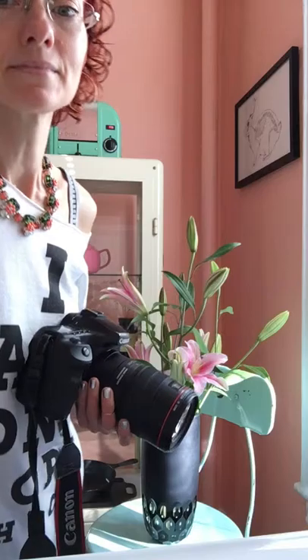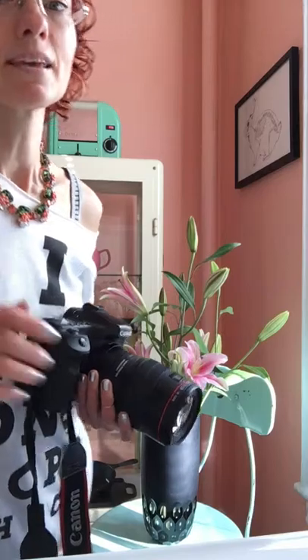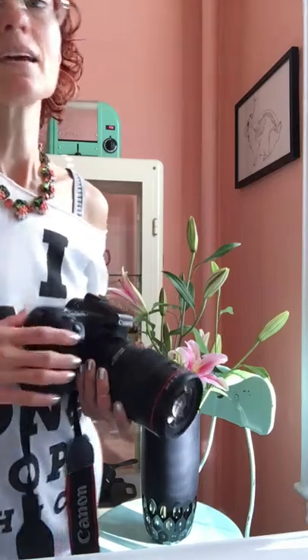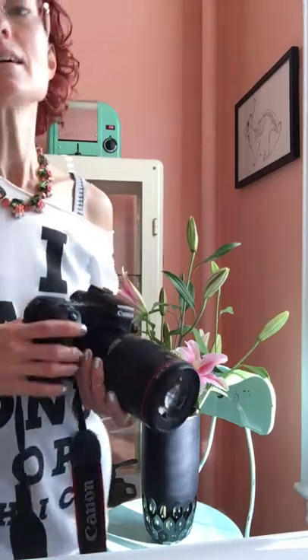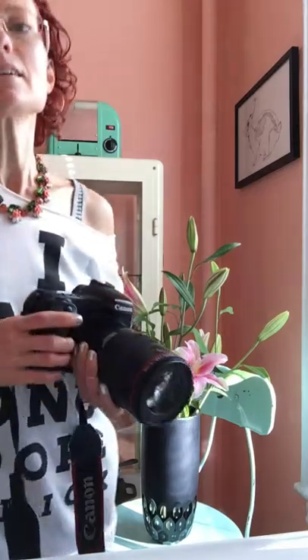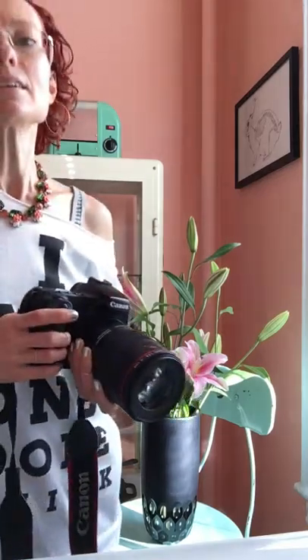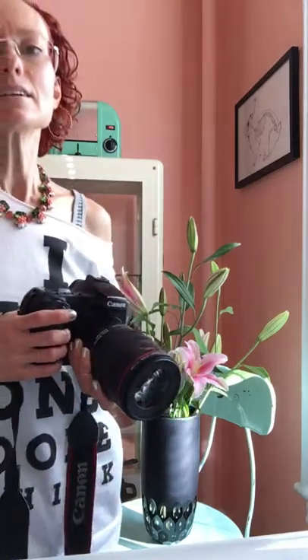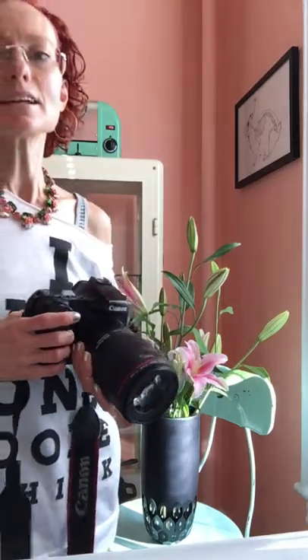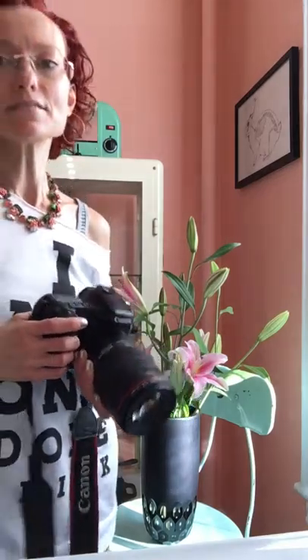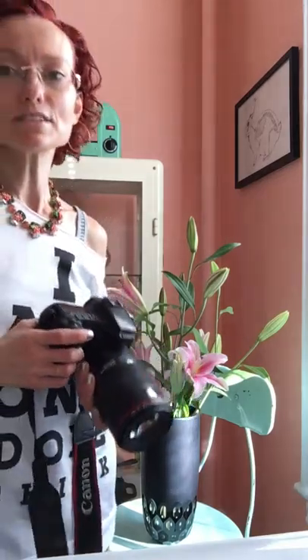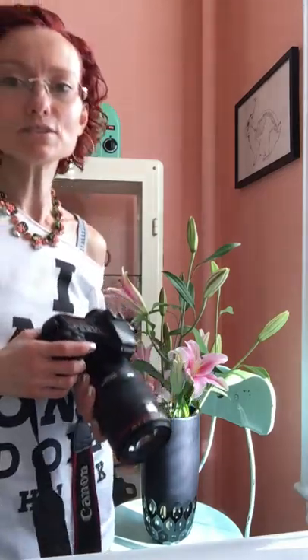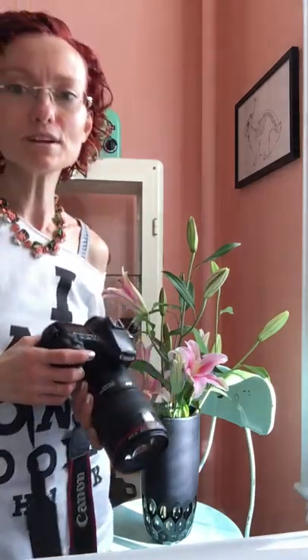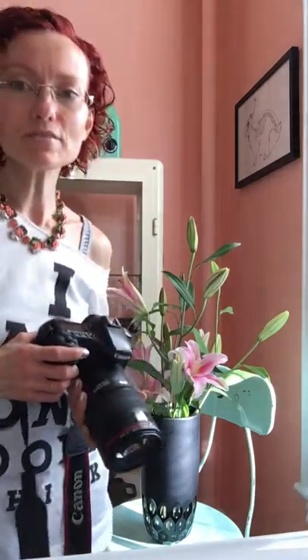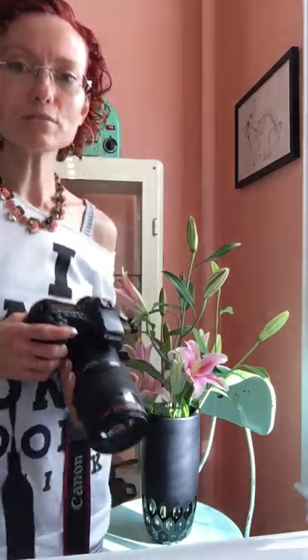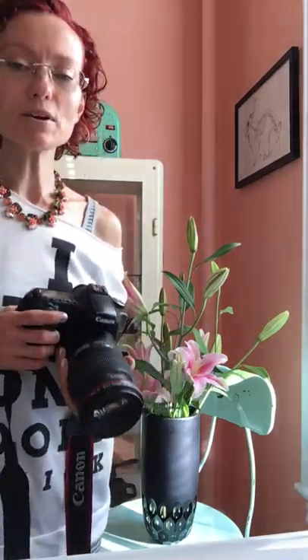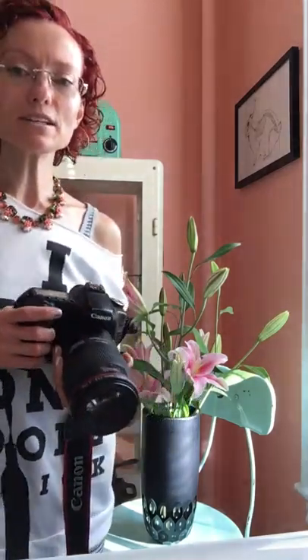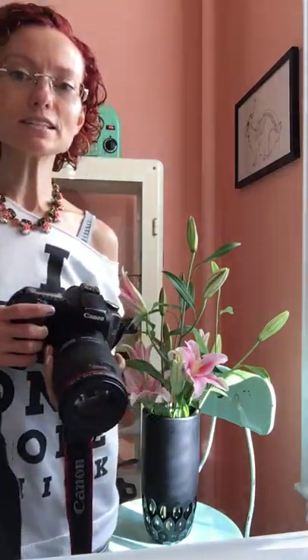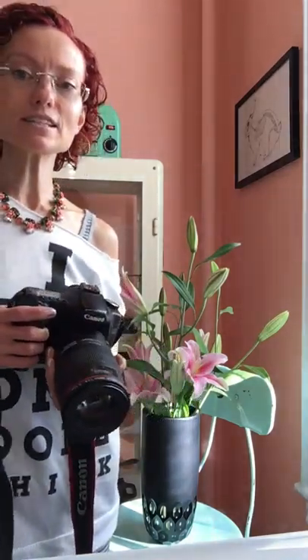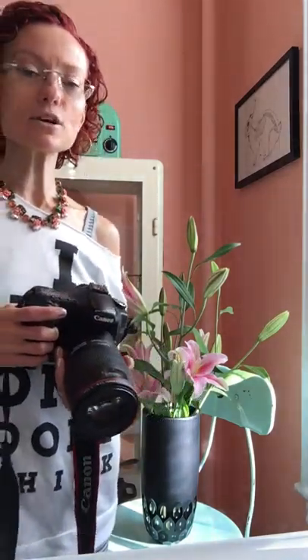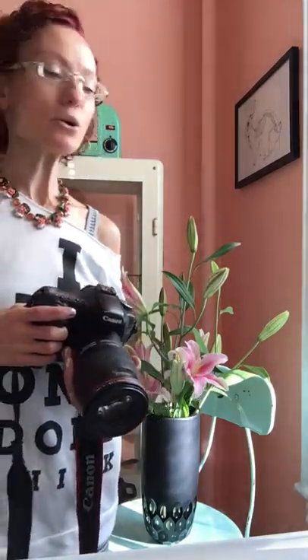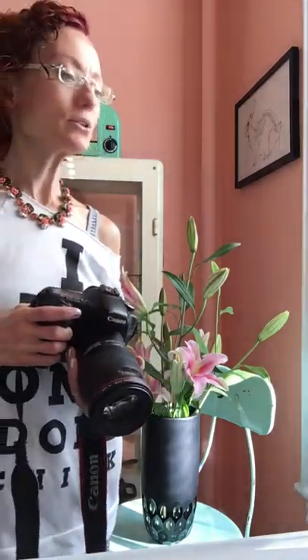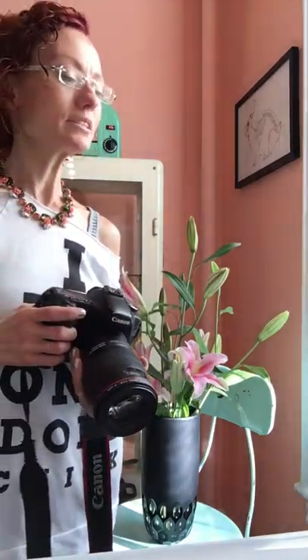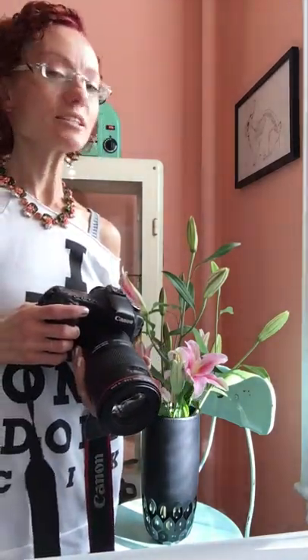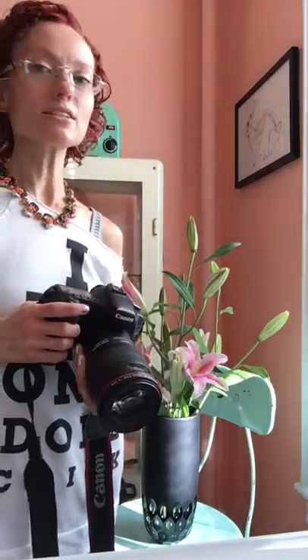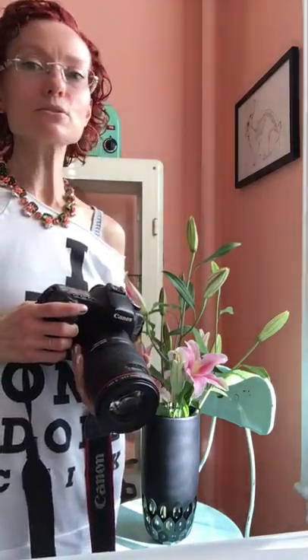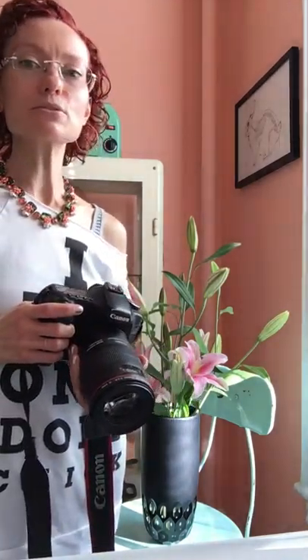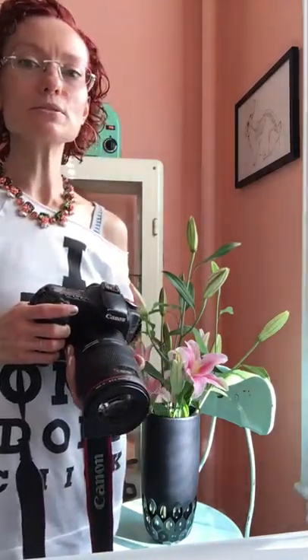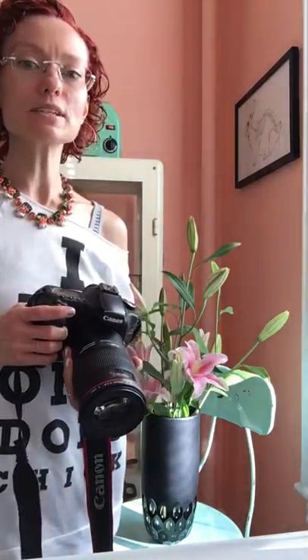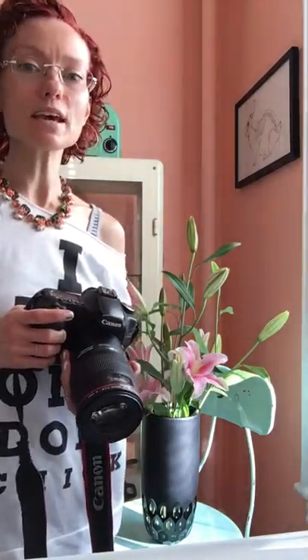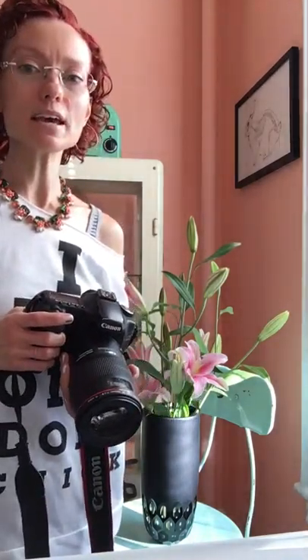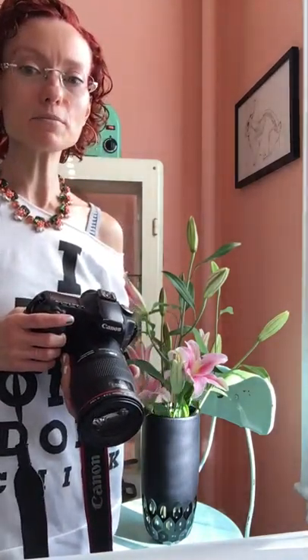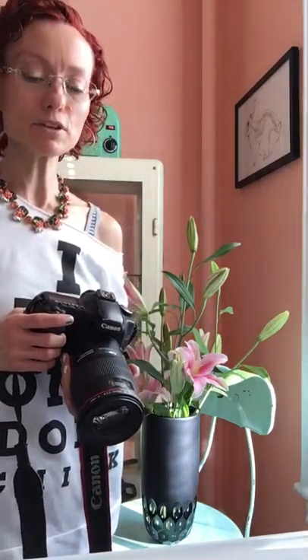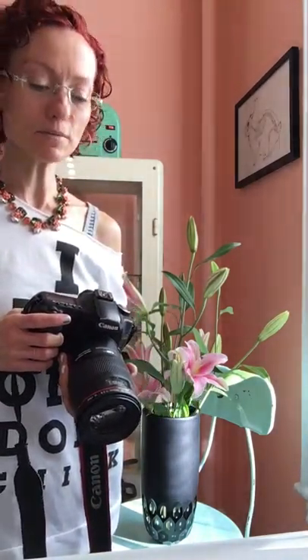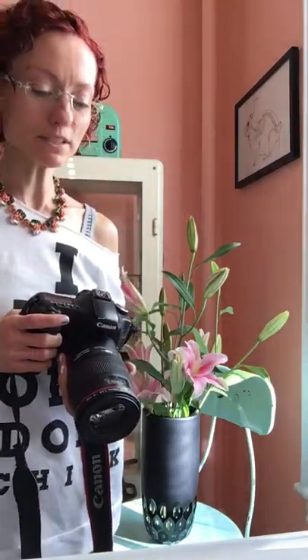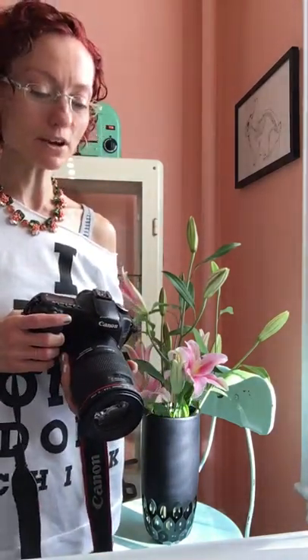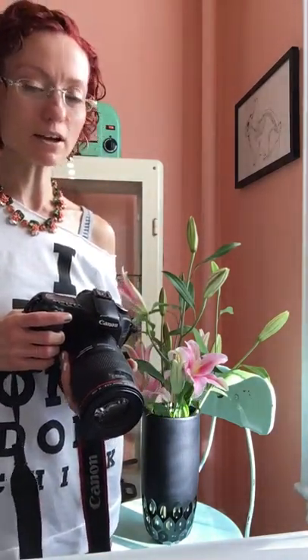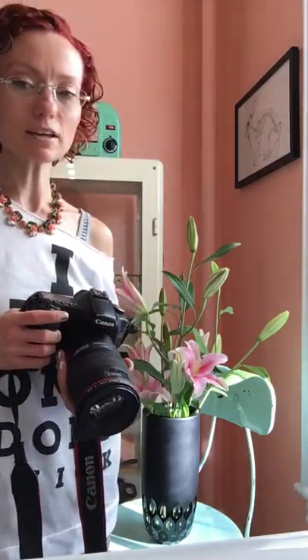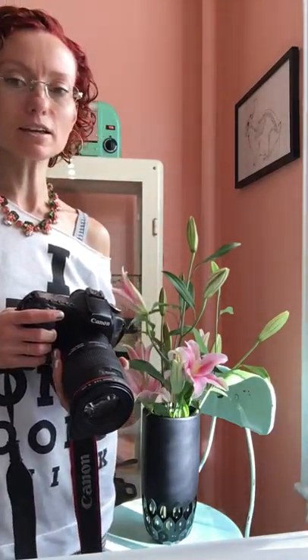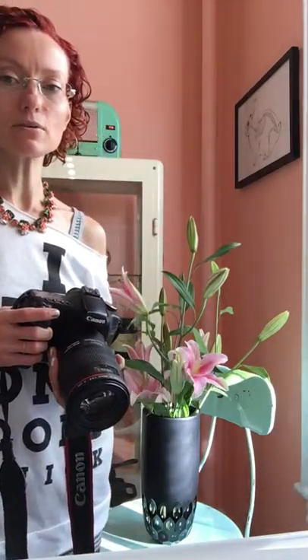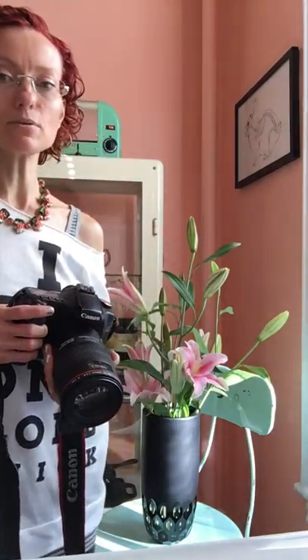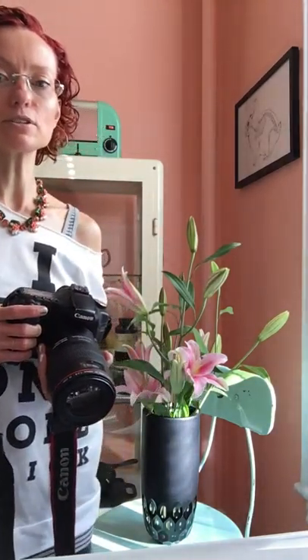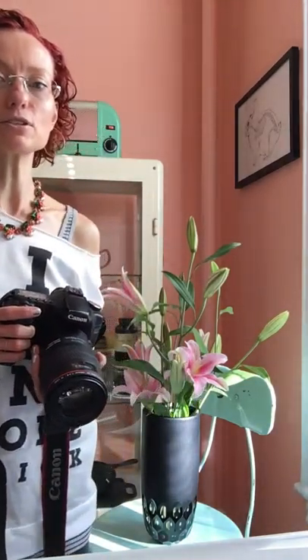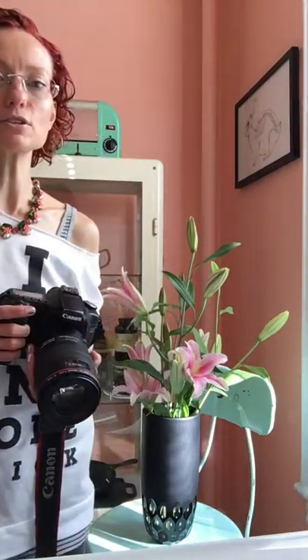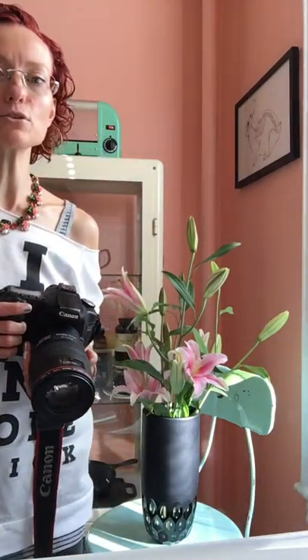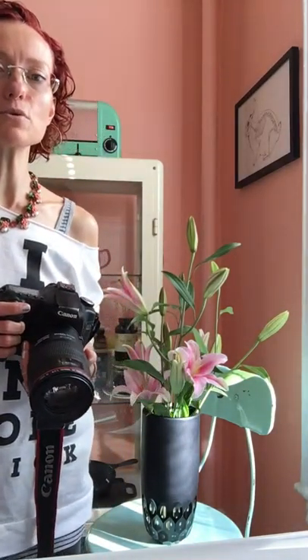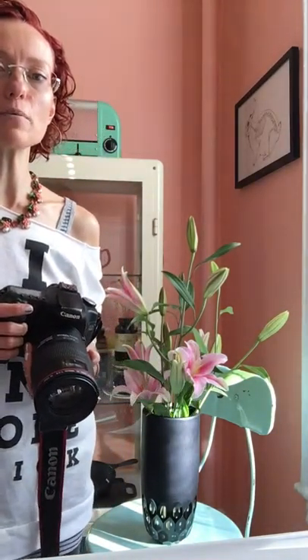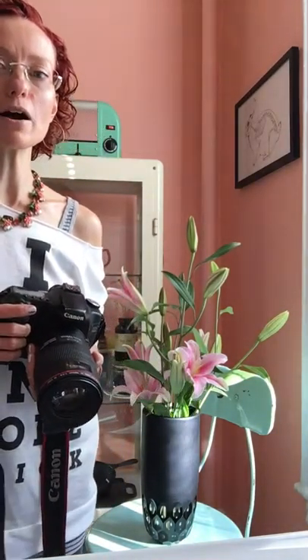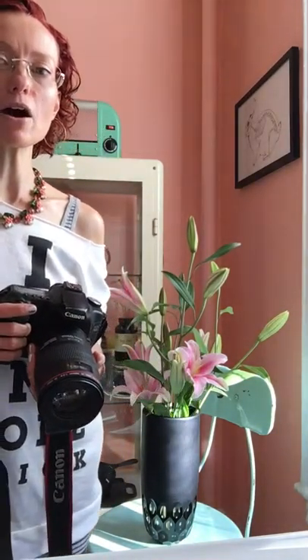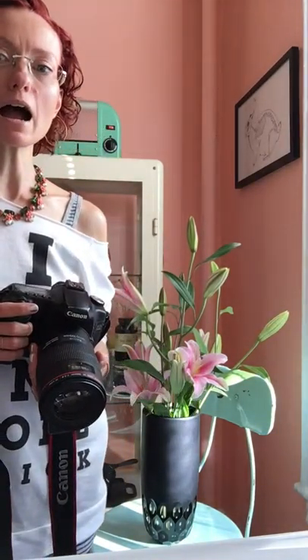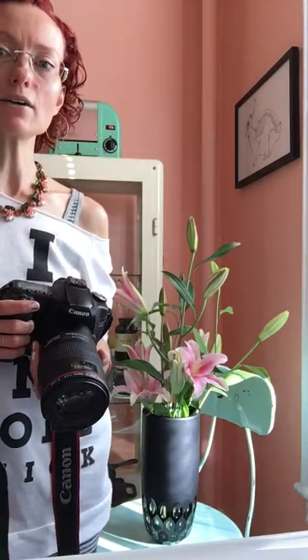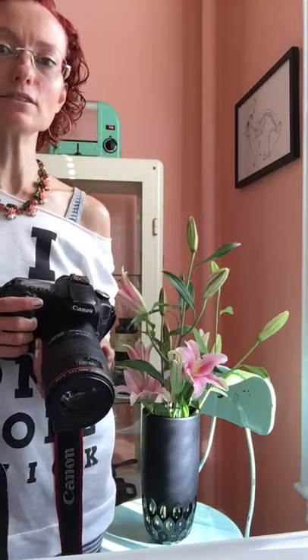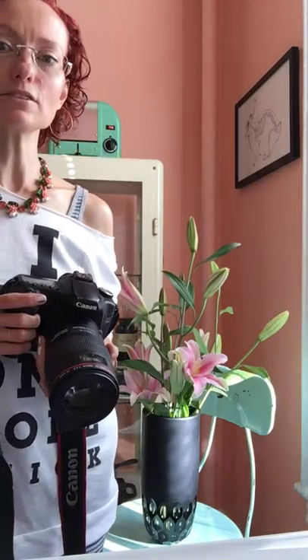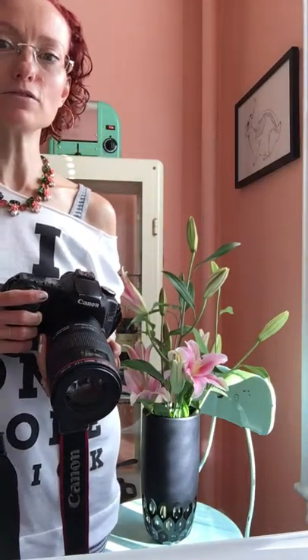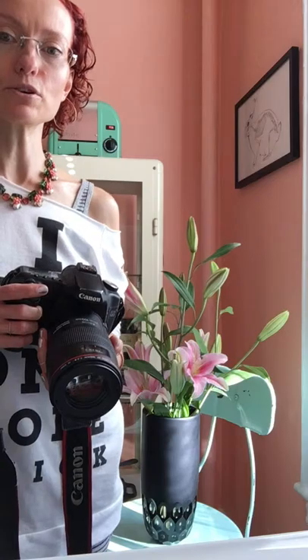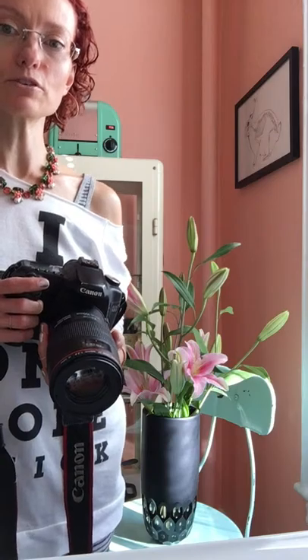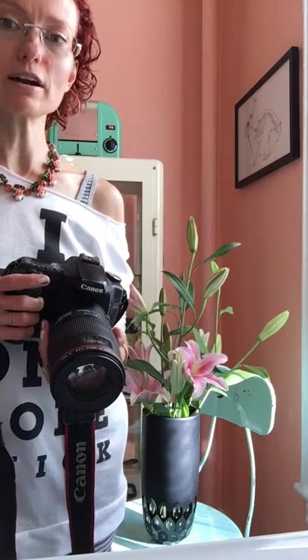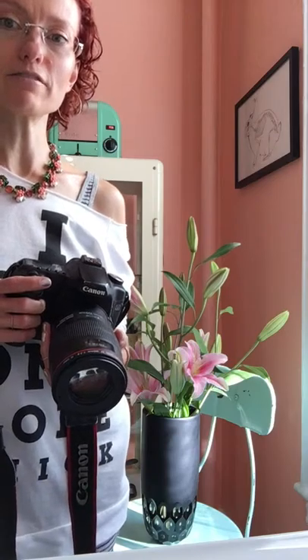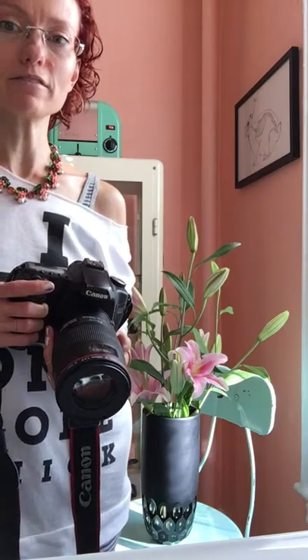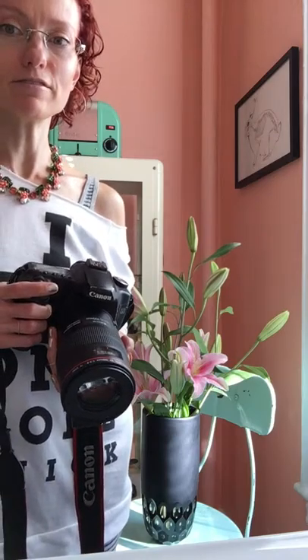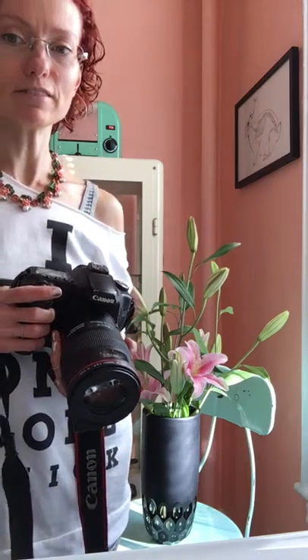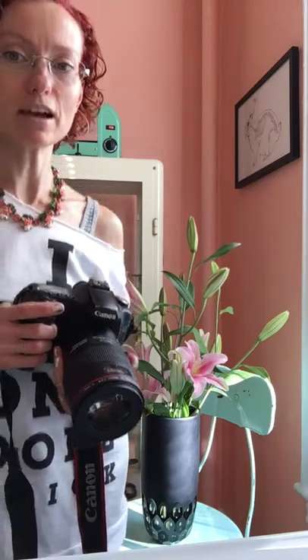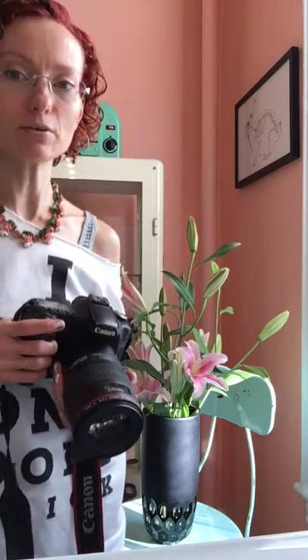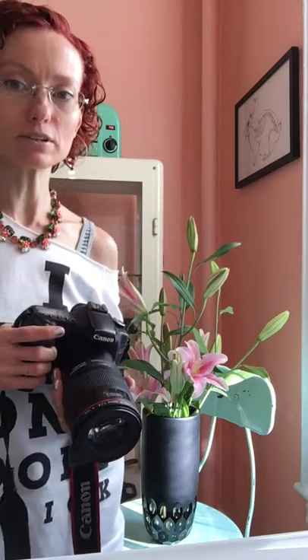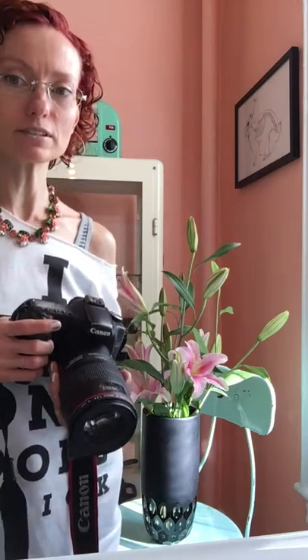Good afternoon everyone. Today I'm going to be talking to you about how to photograph flowers.